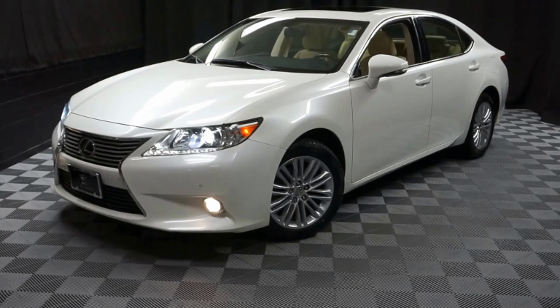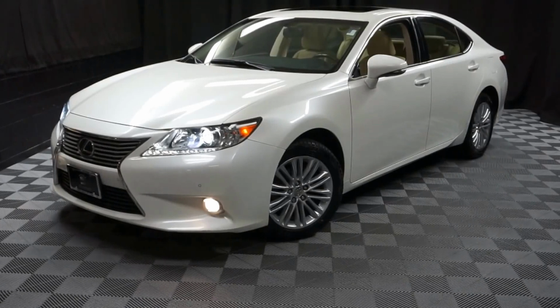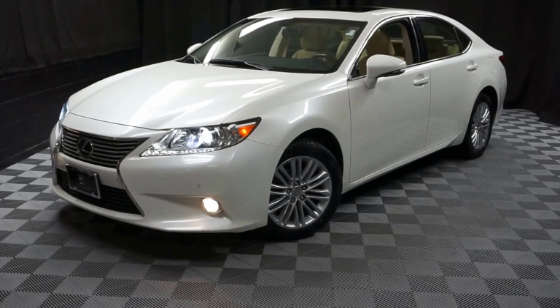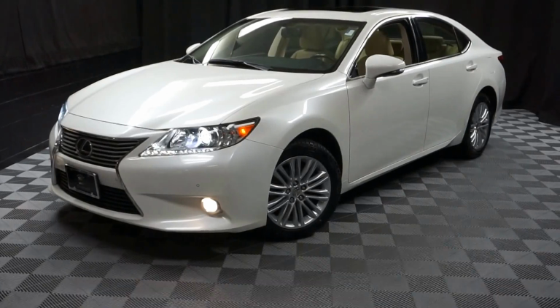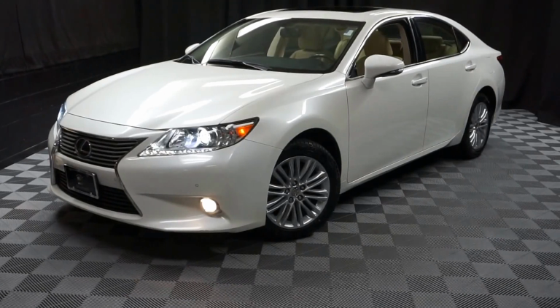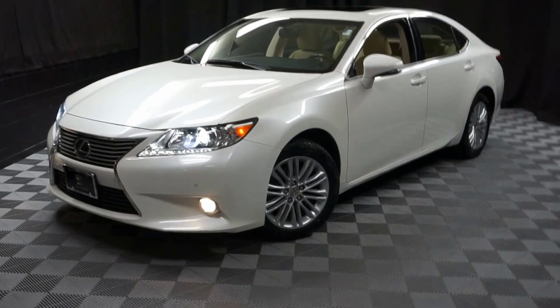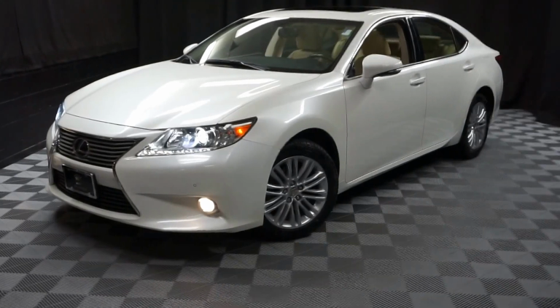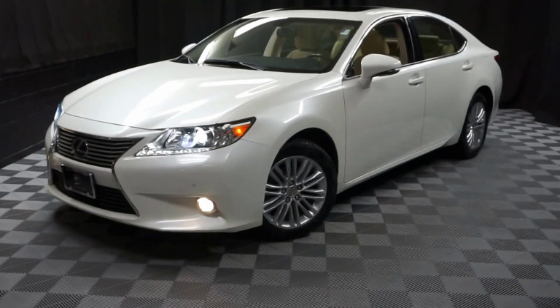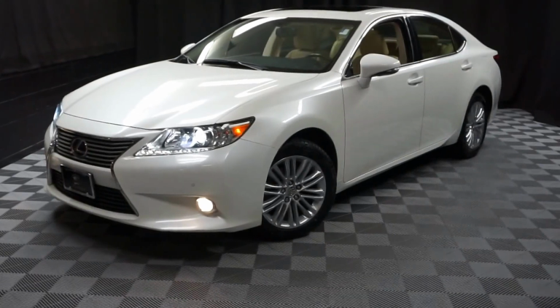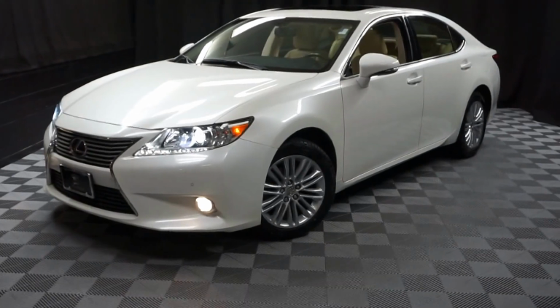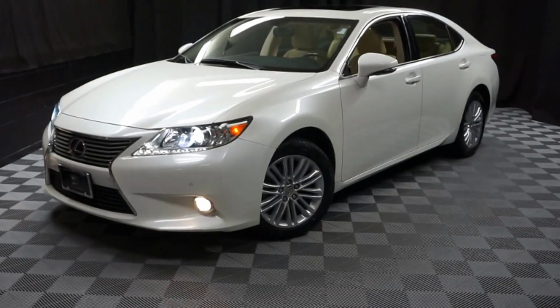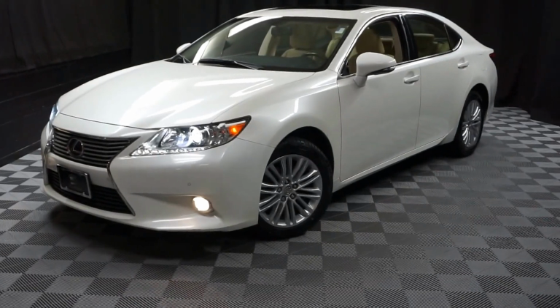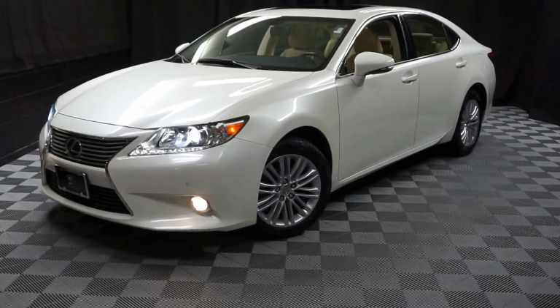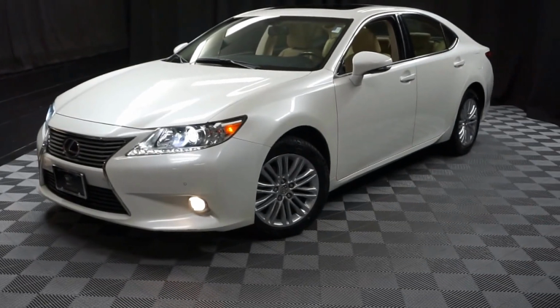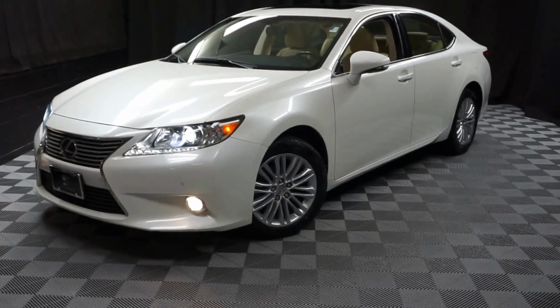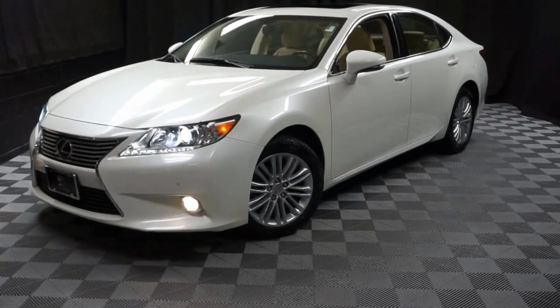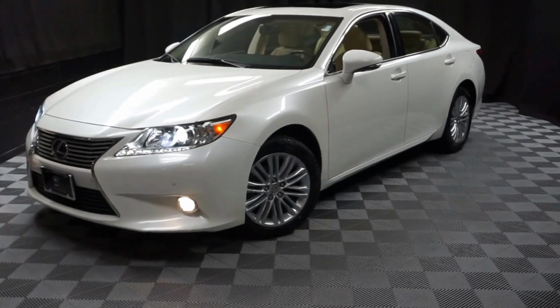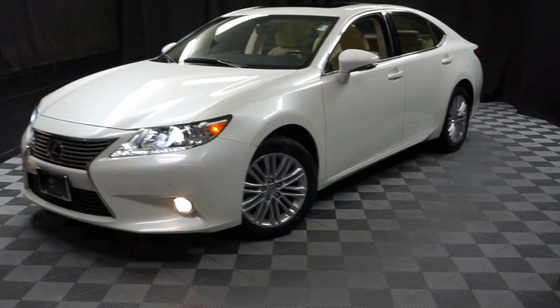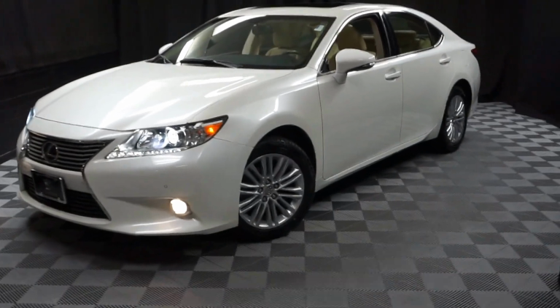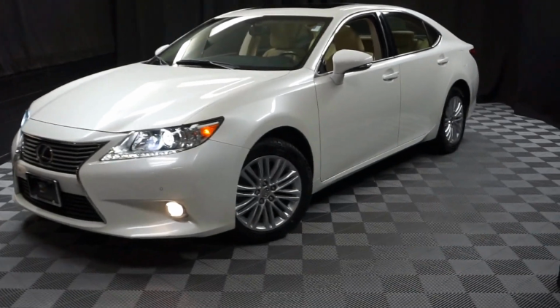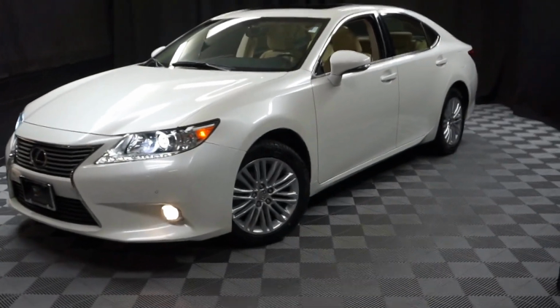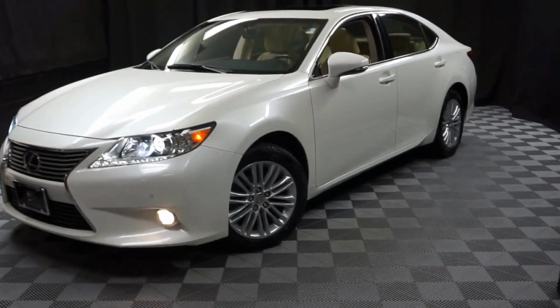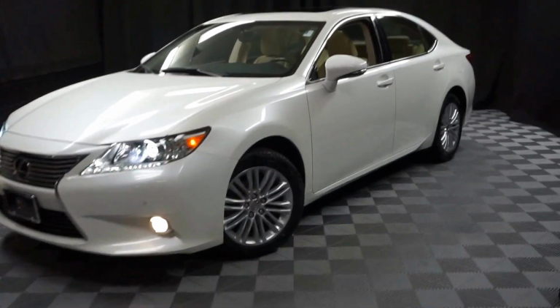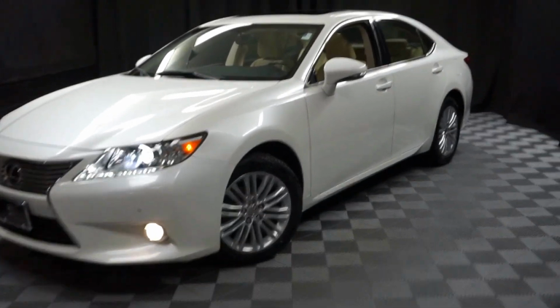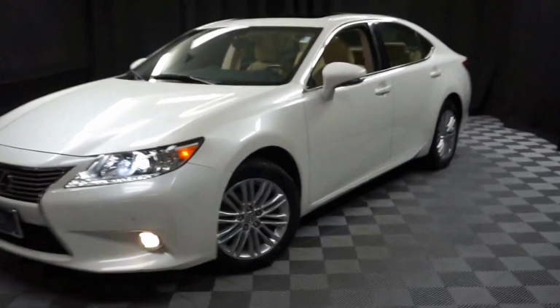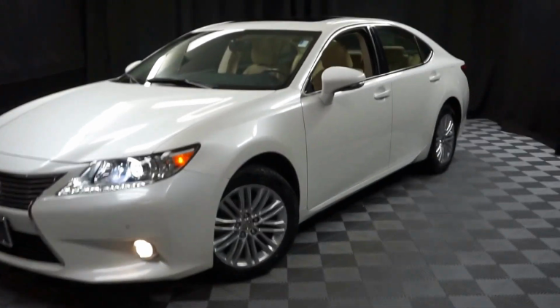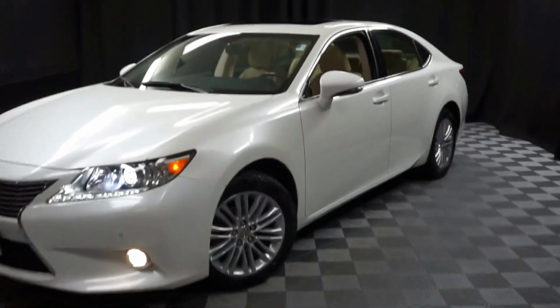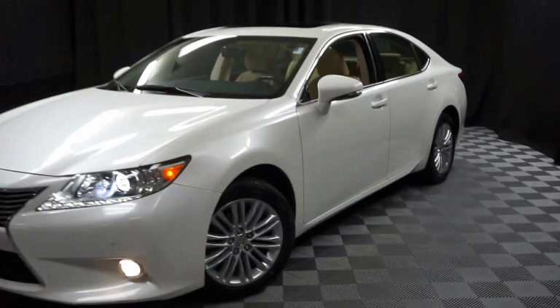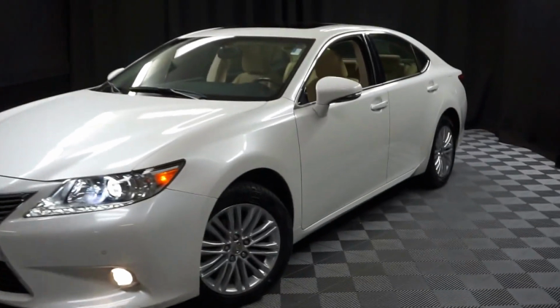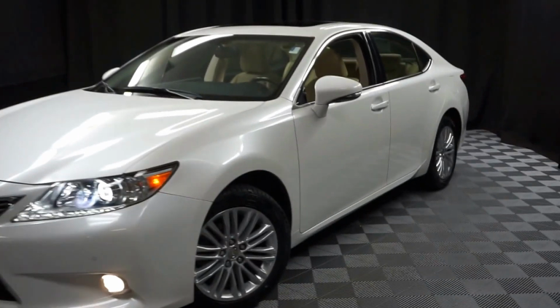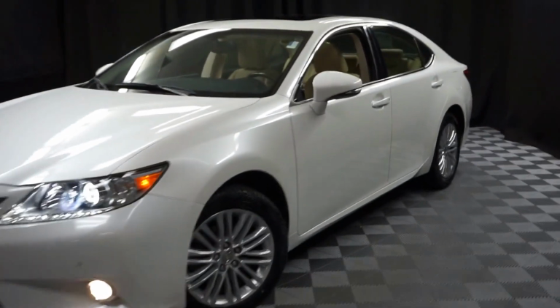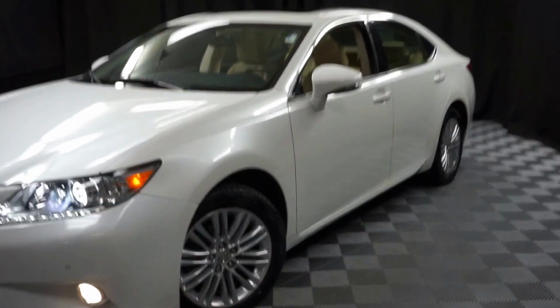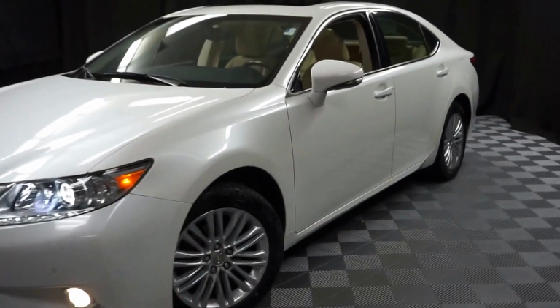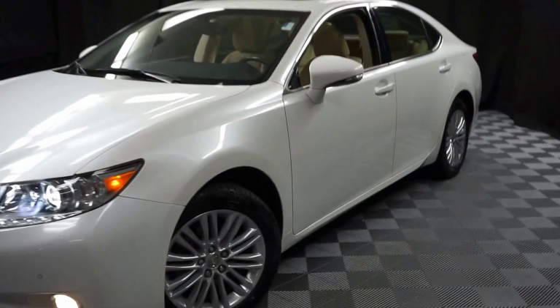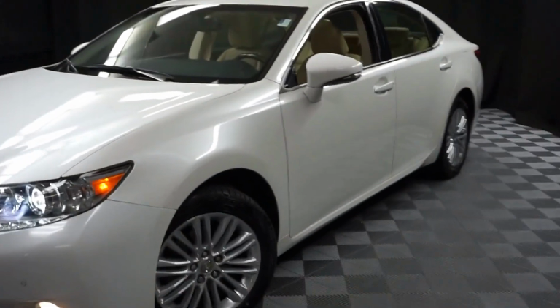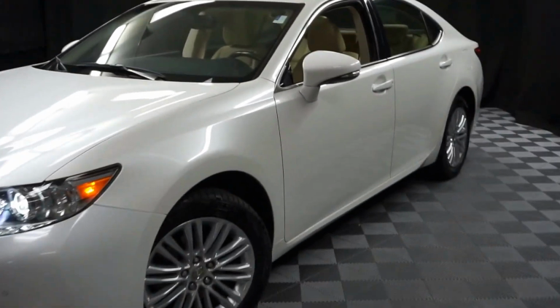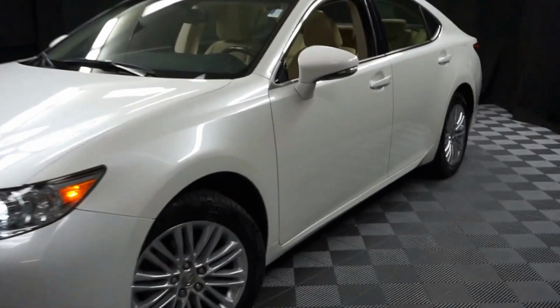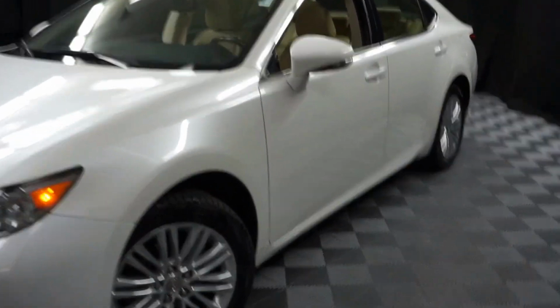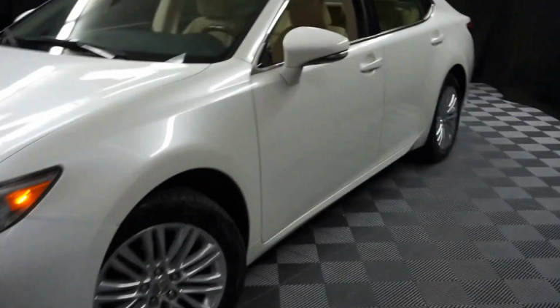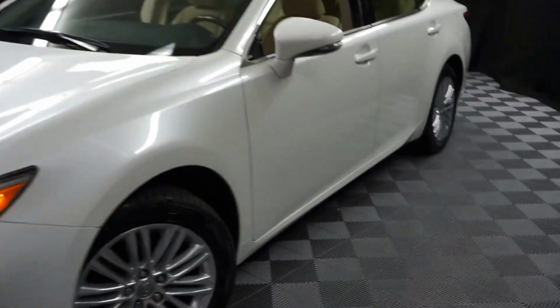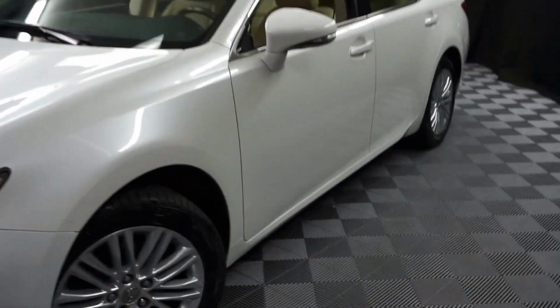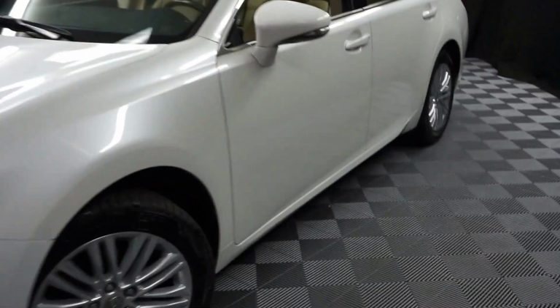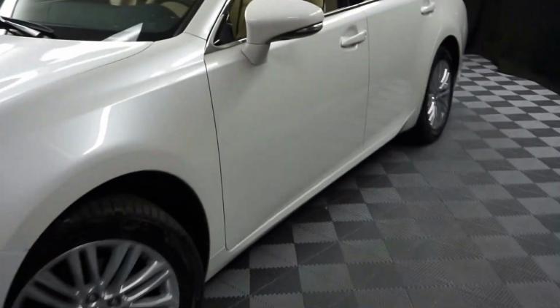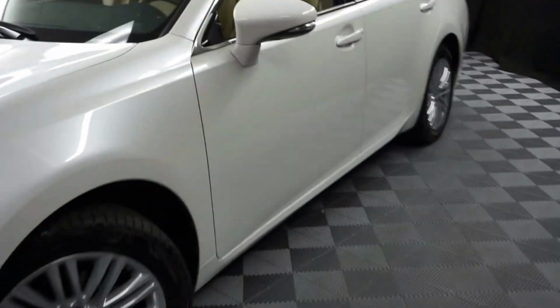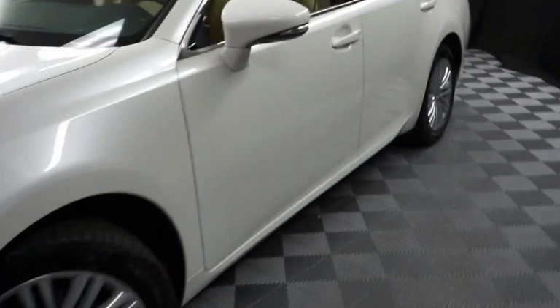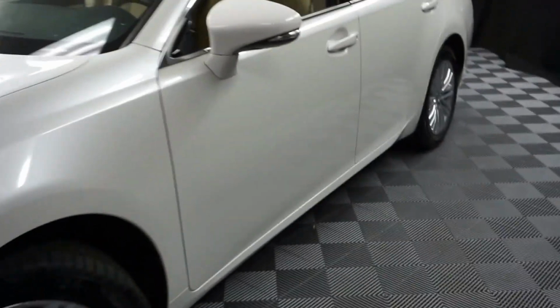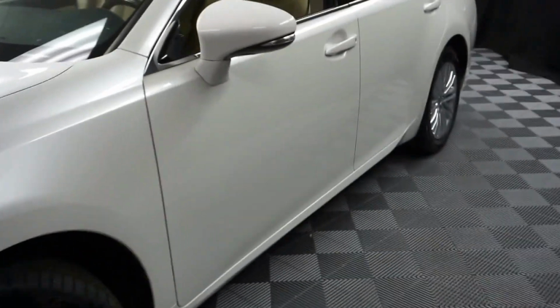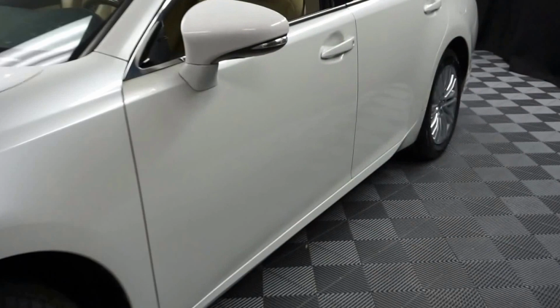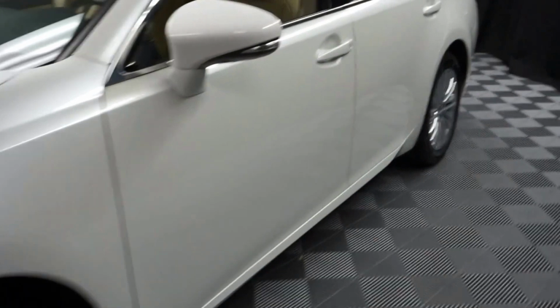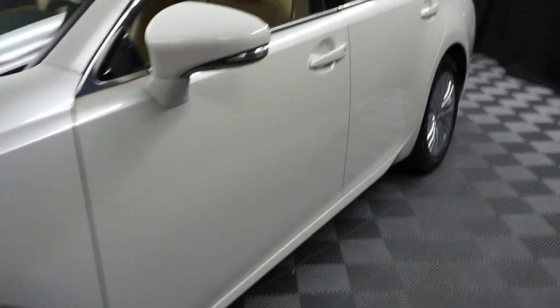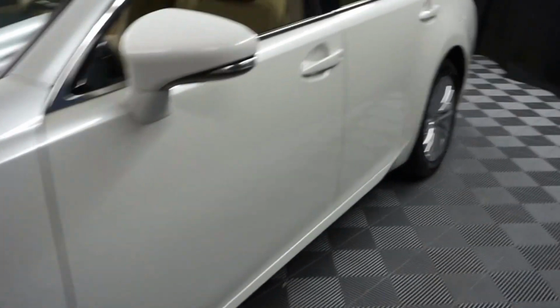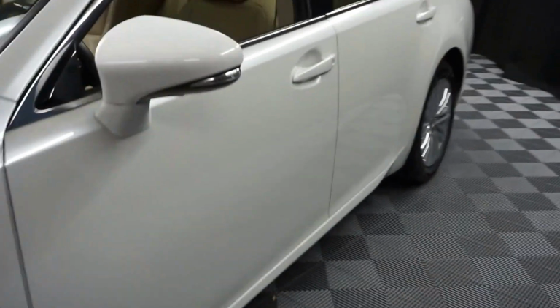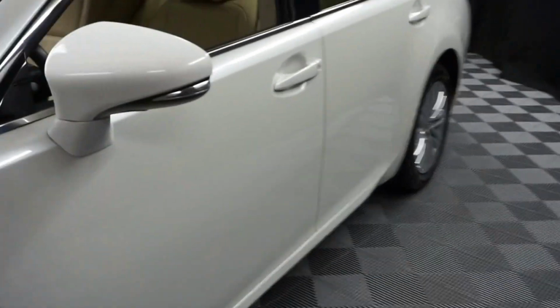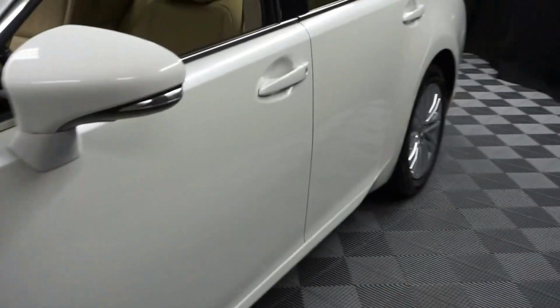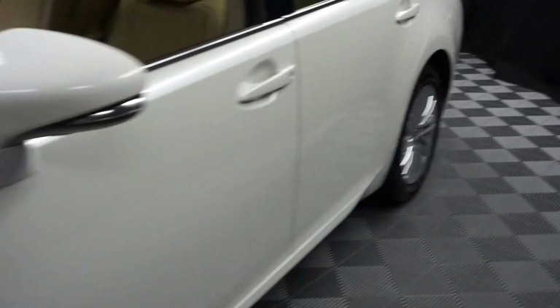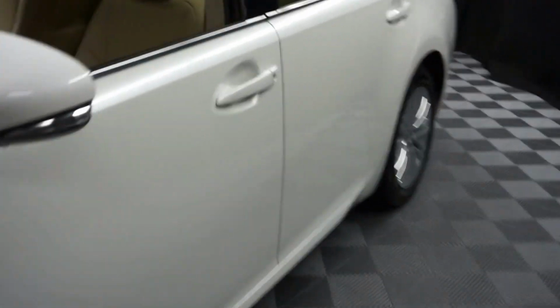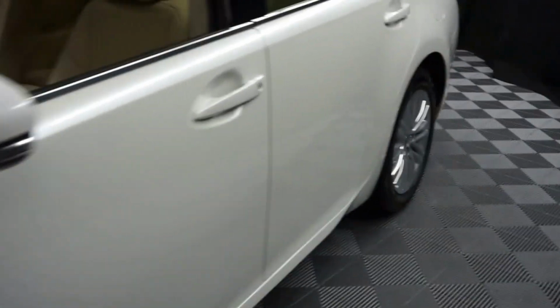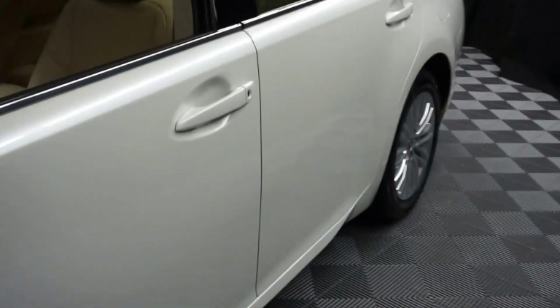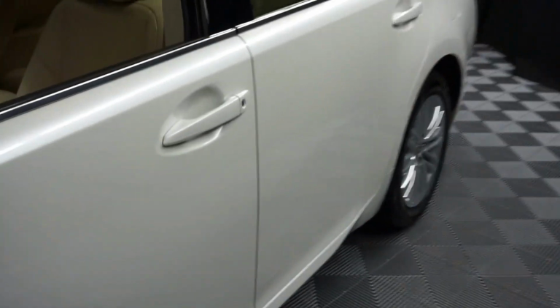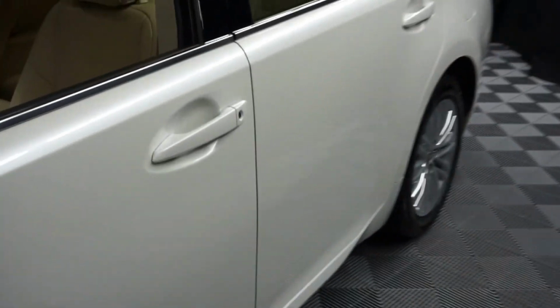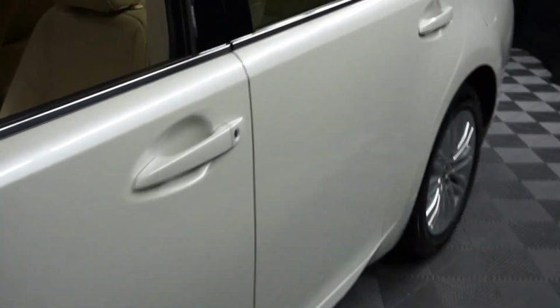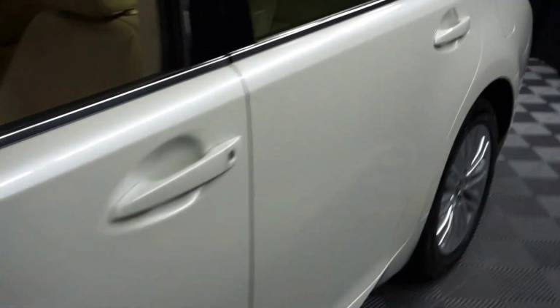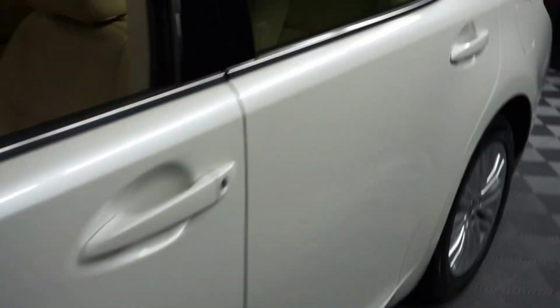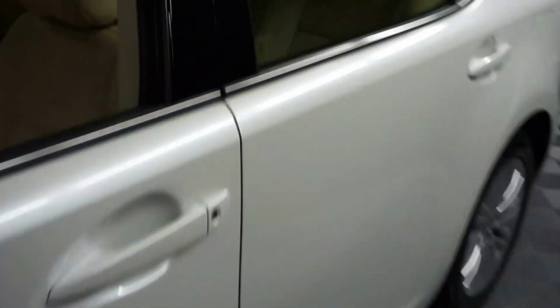Hi, car shoppers. Welcome back to Lexus of Wilmington. Just adding to our inventory, there's a 2013 Lexus ES350.